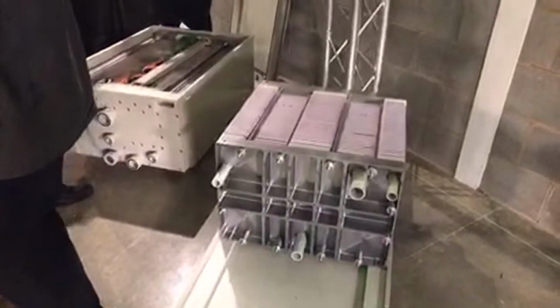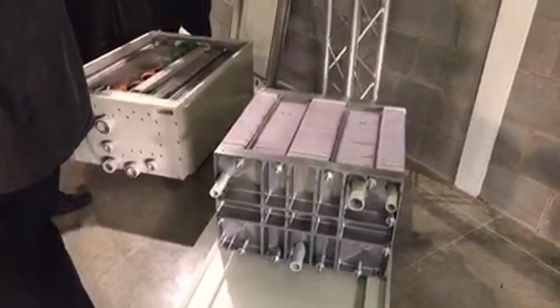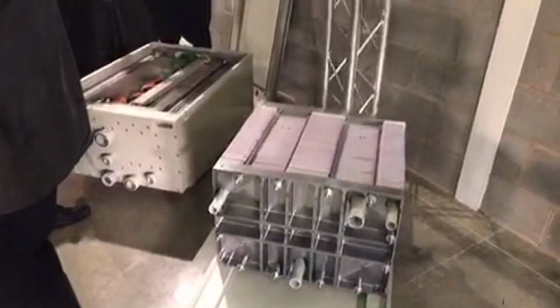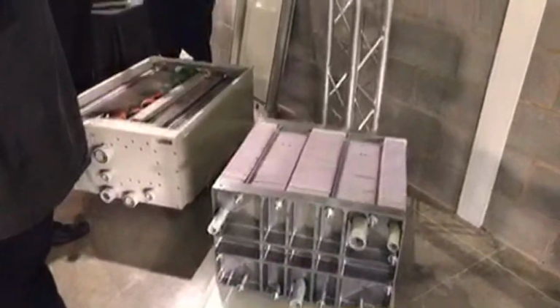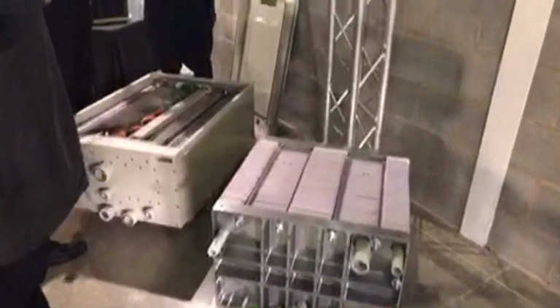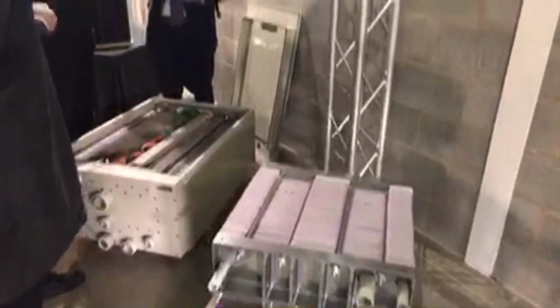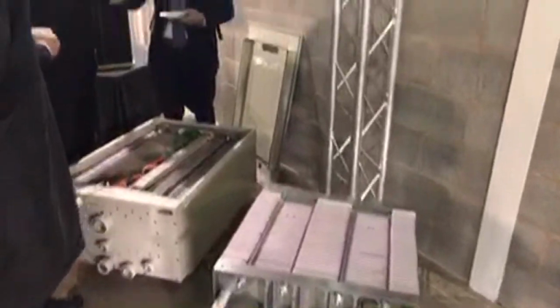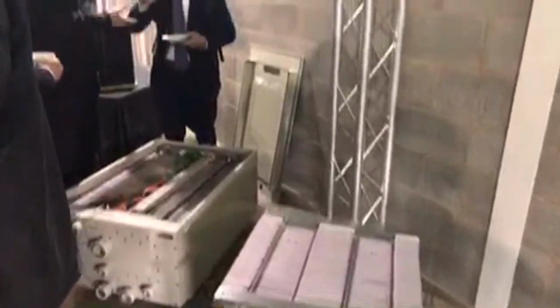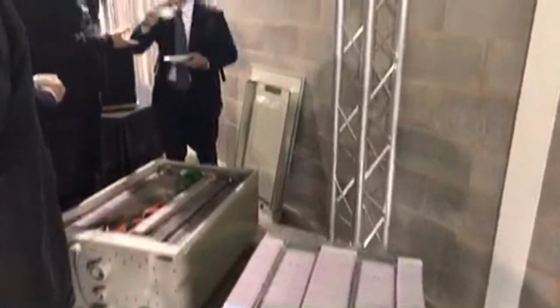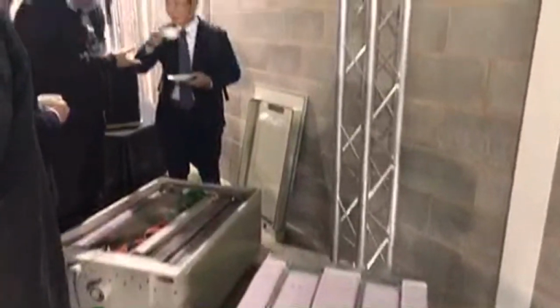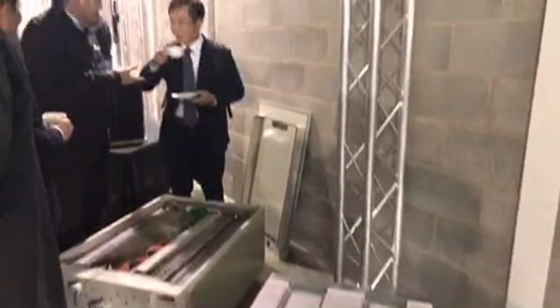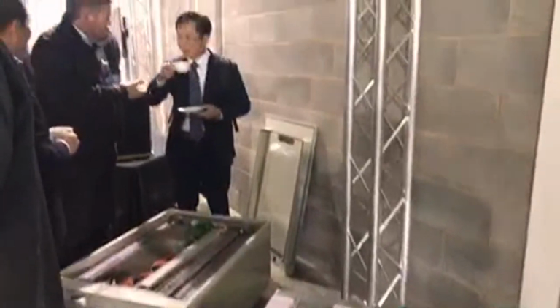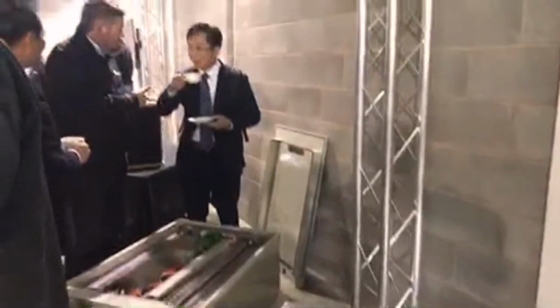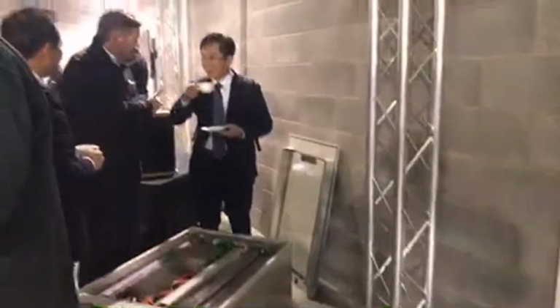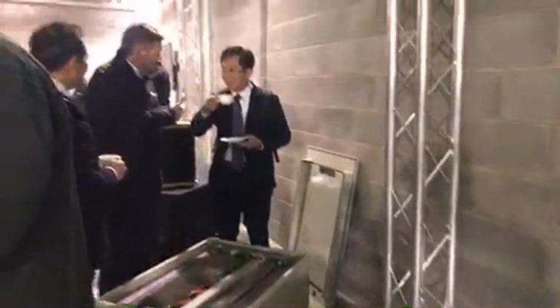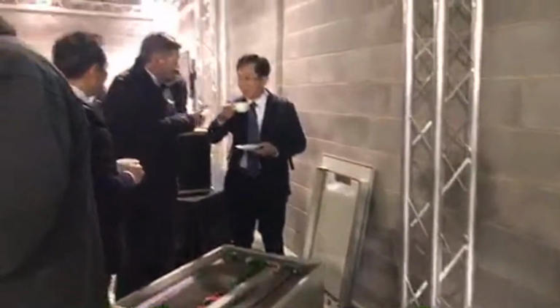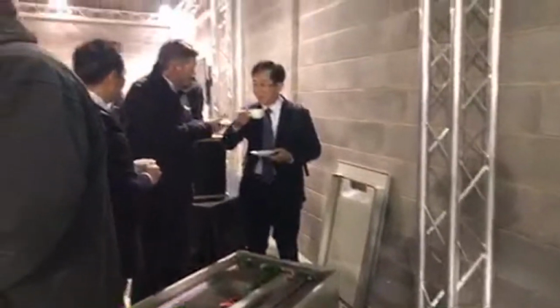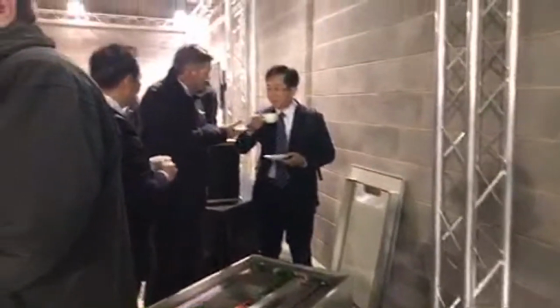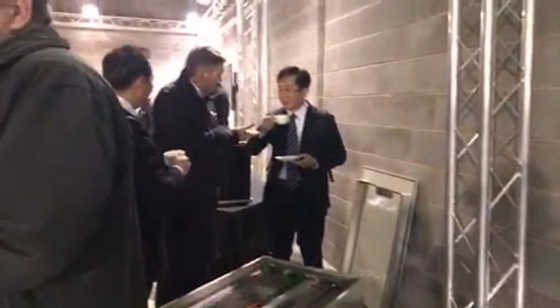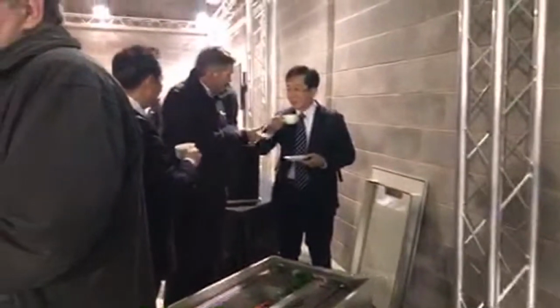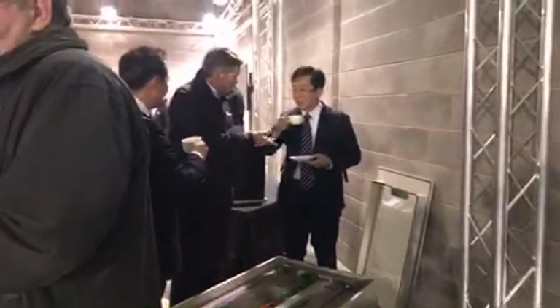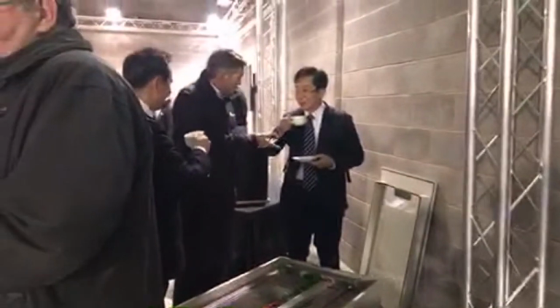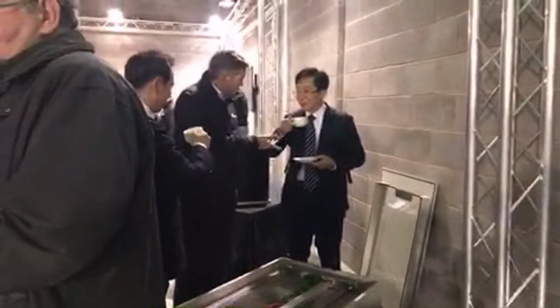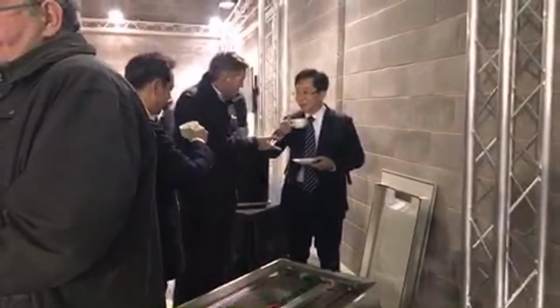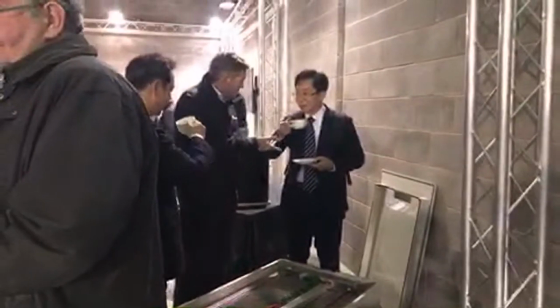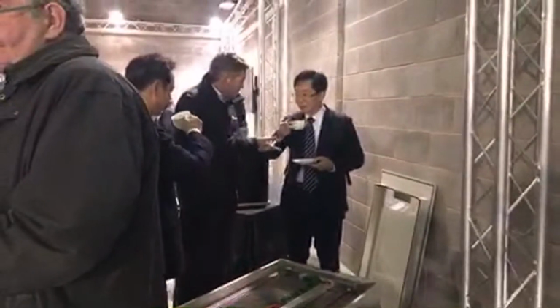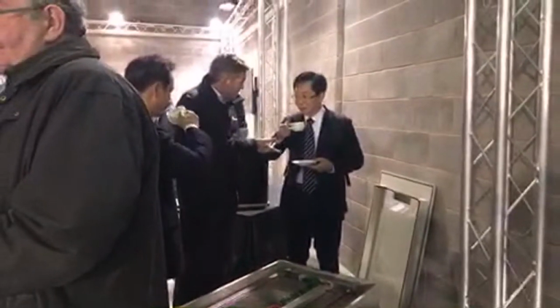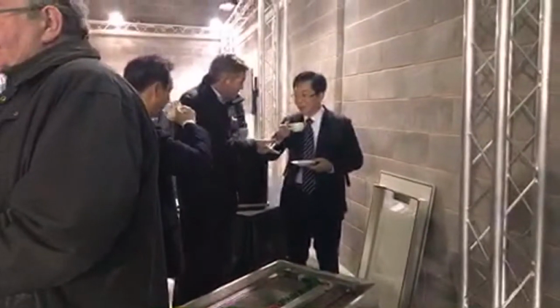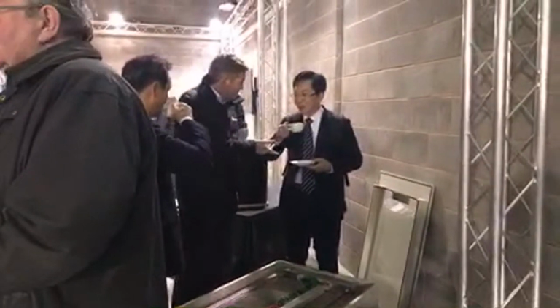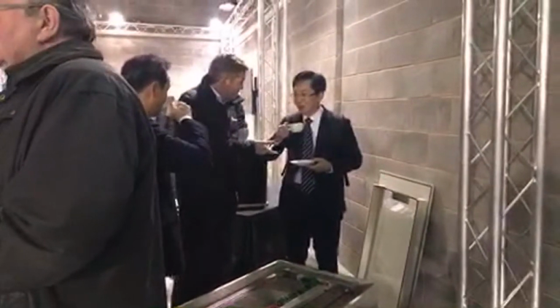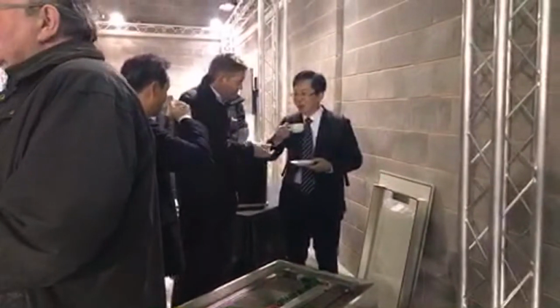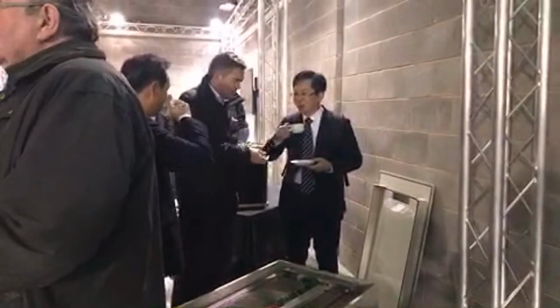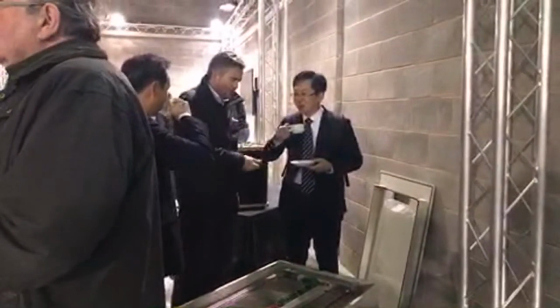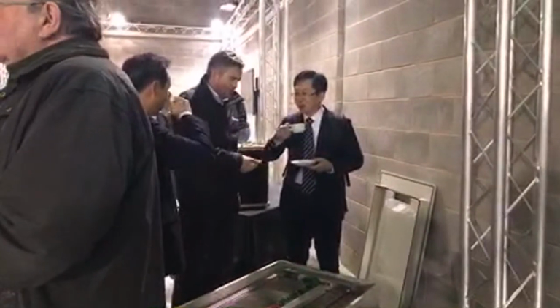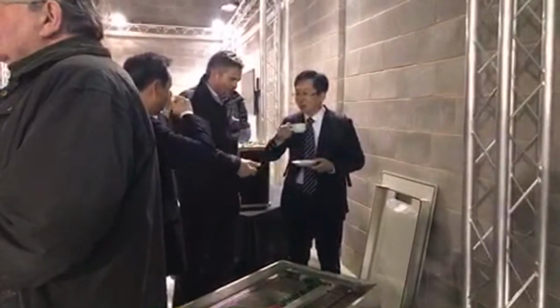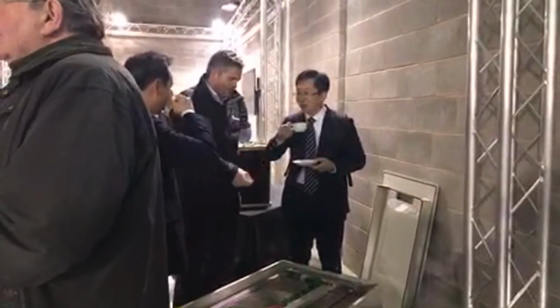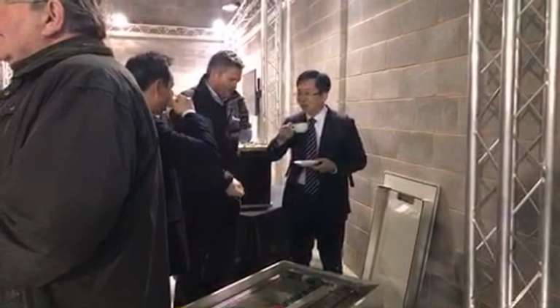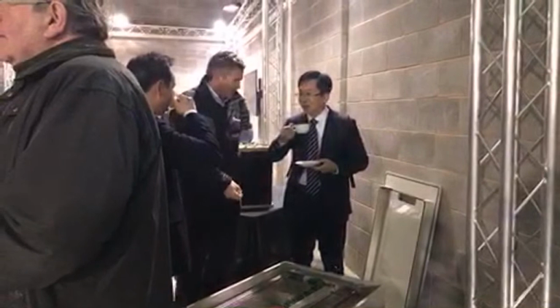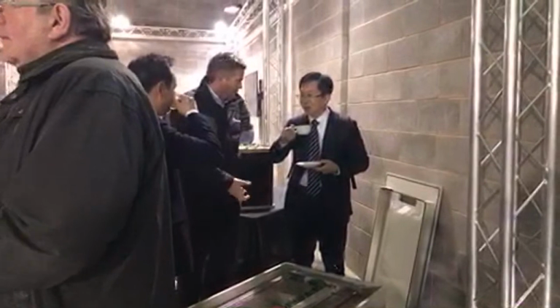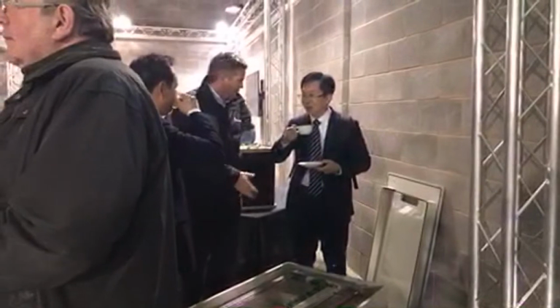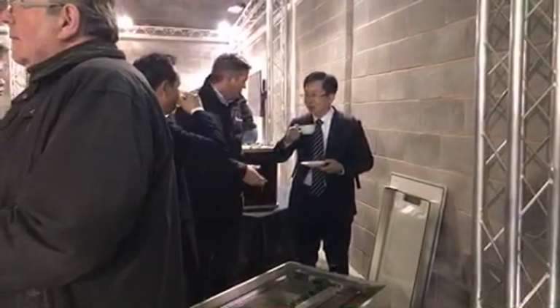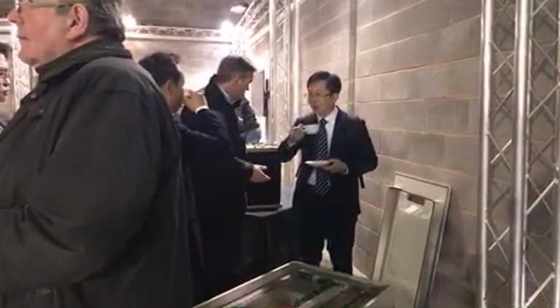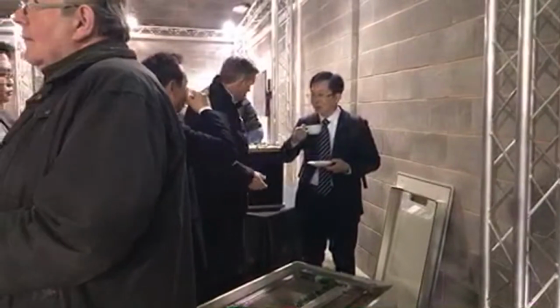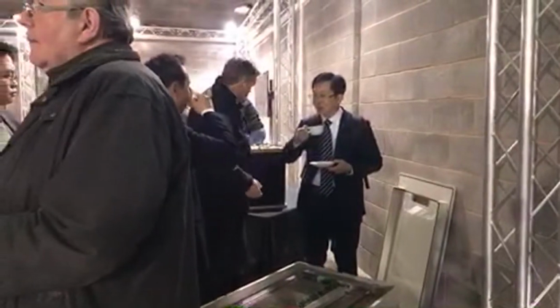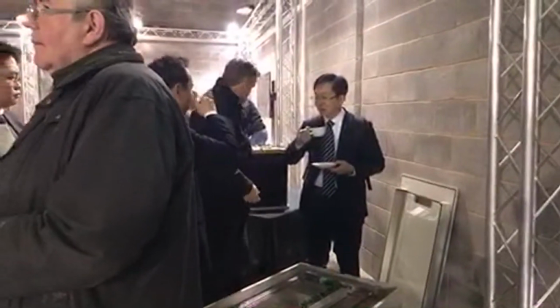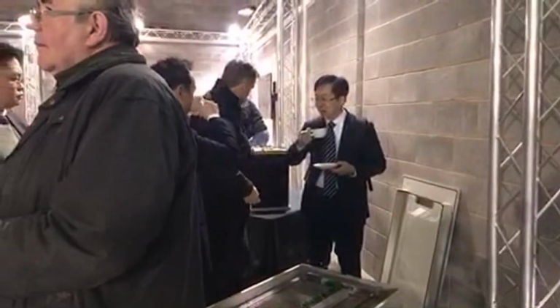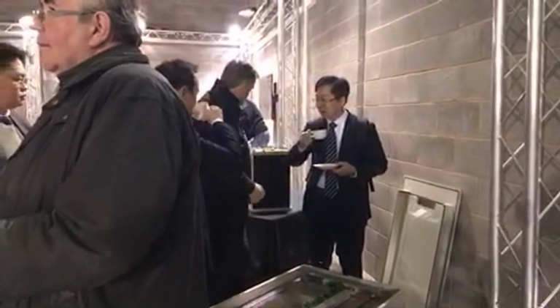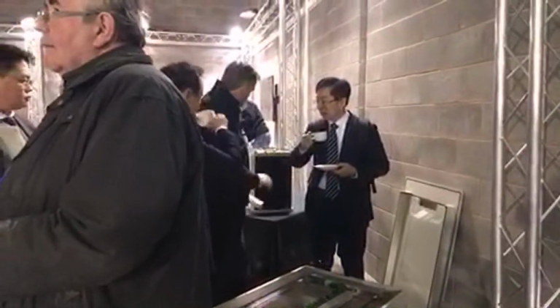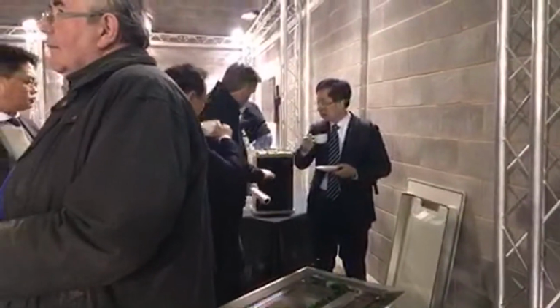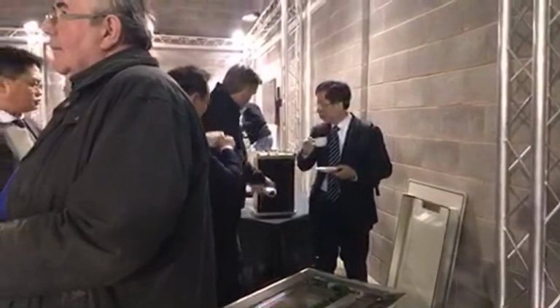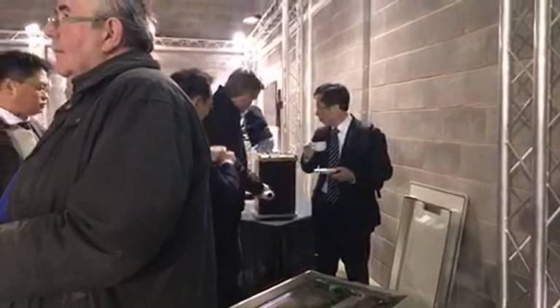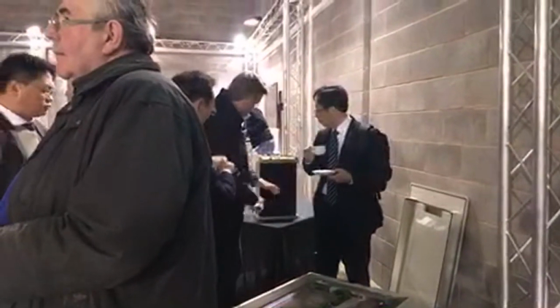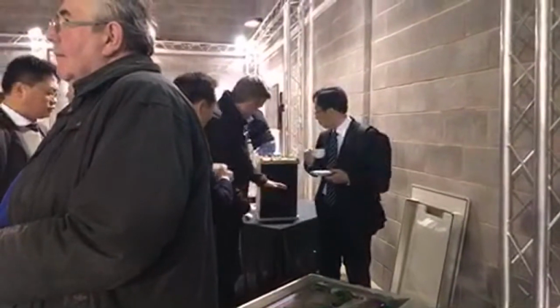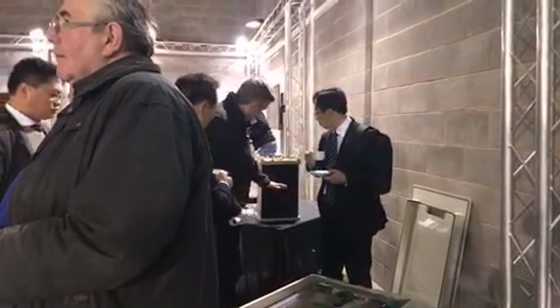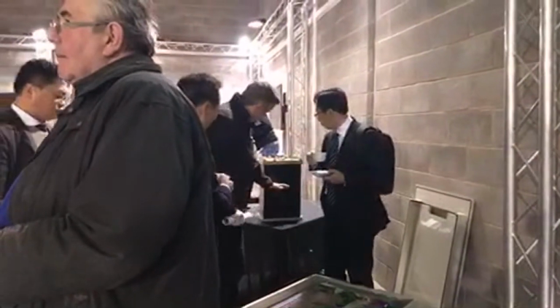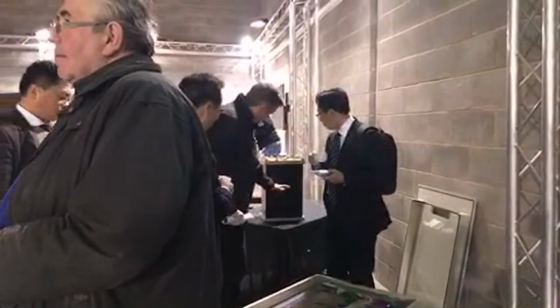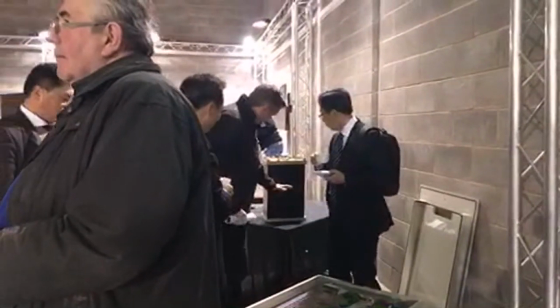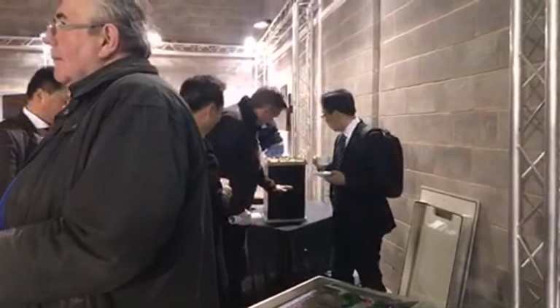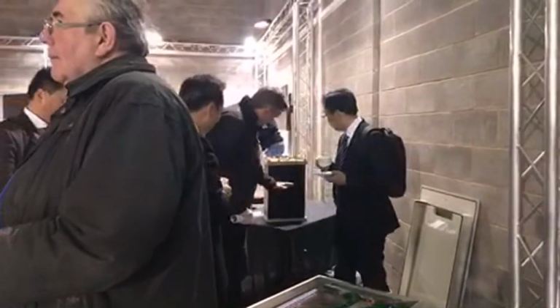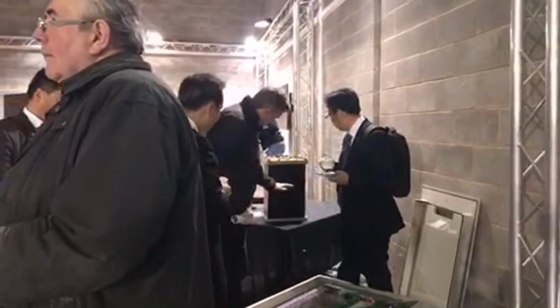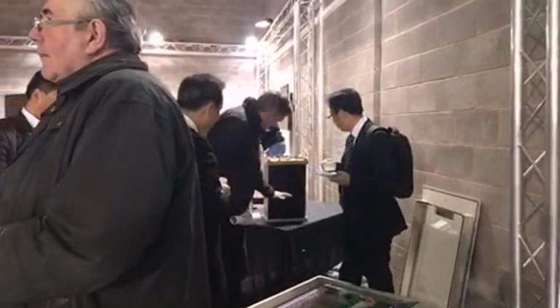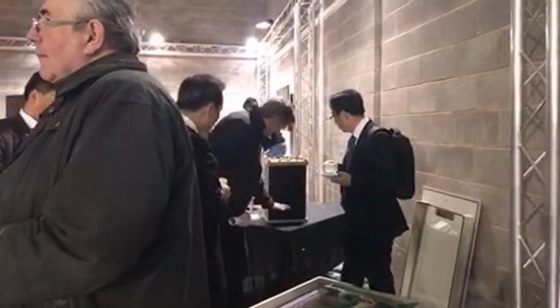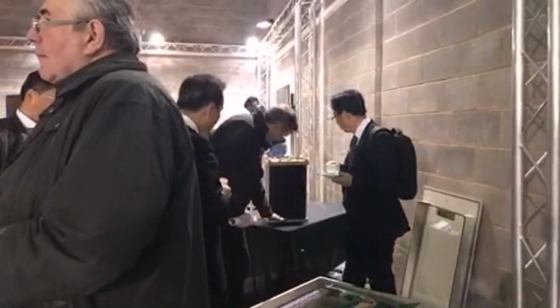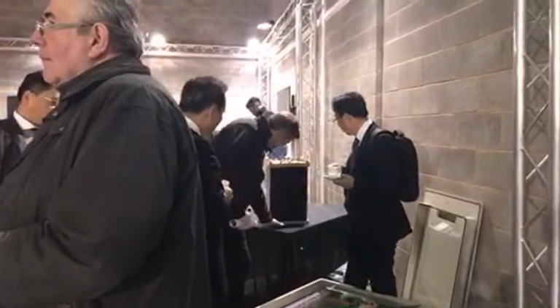I'll sign off now and we will give you more information as it comes live.